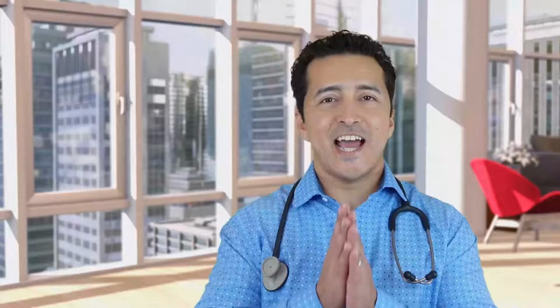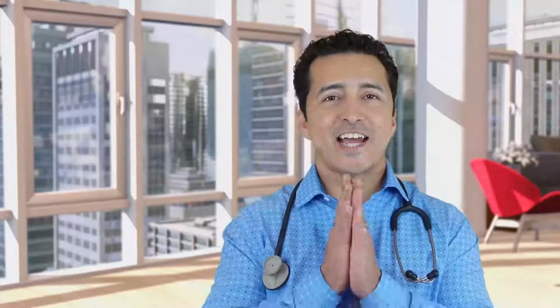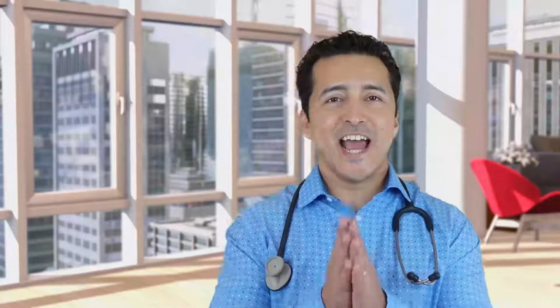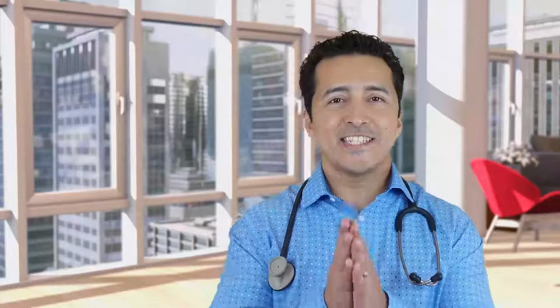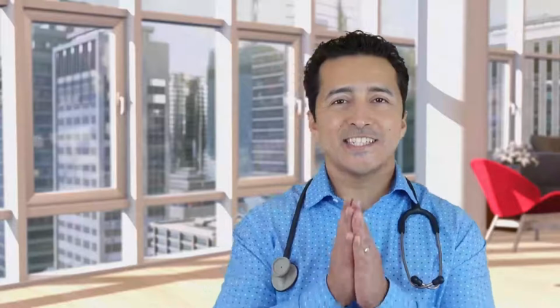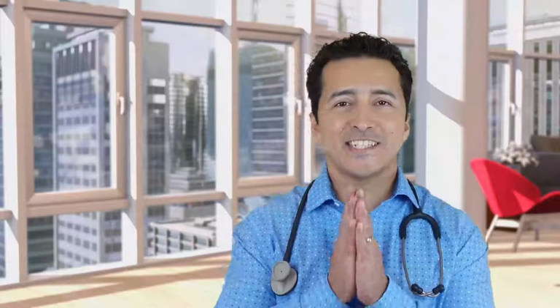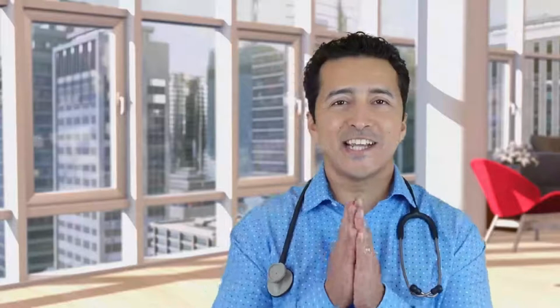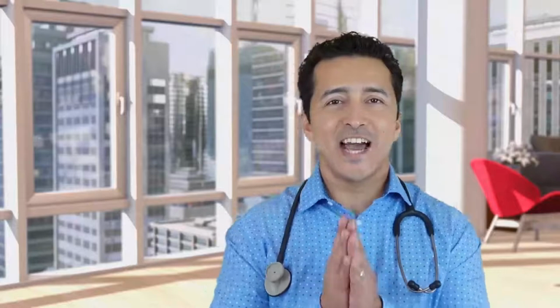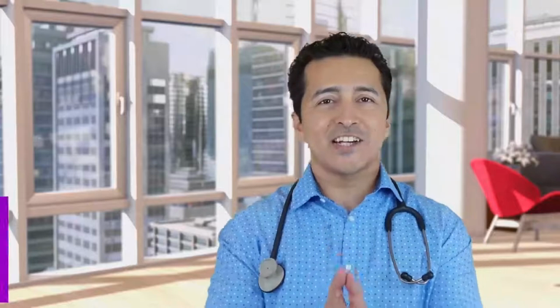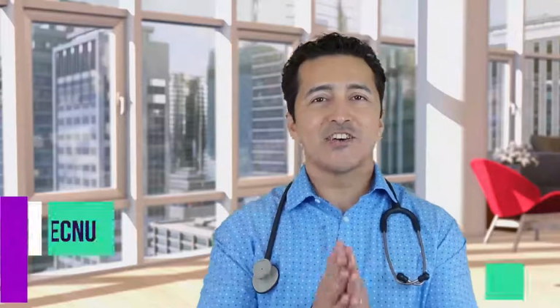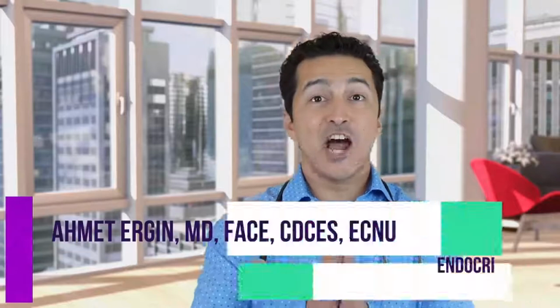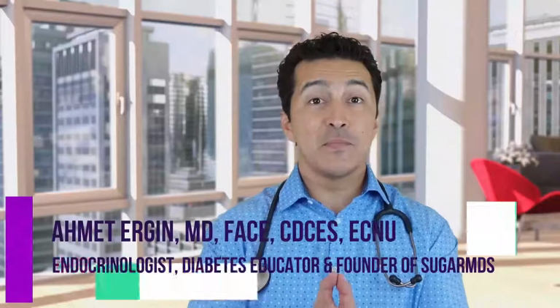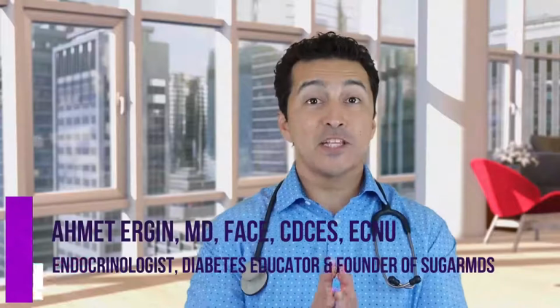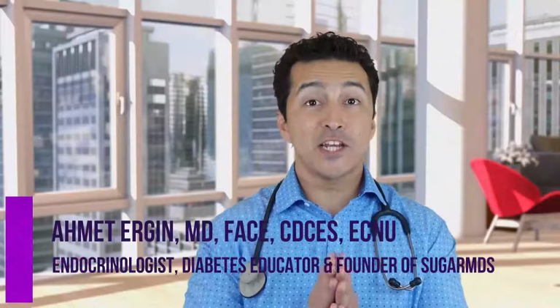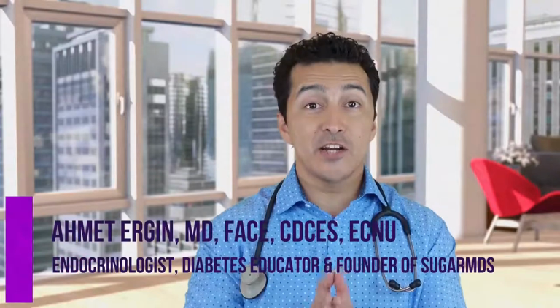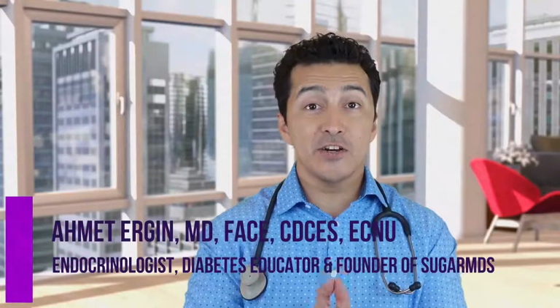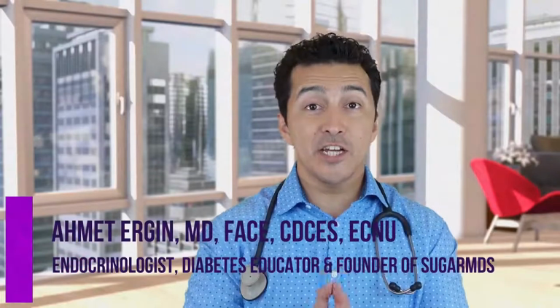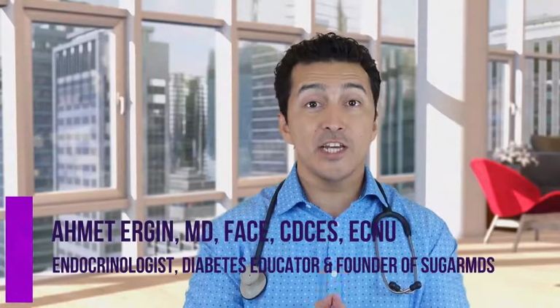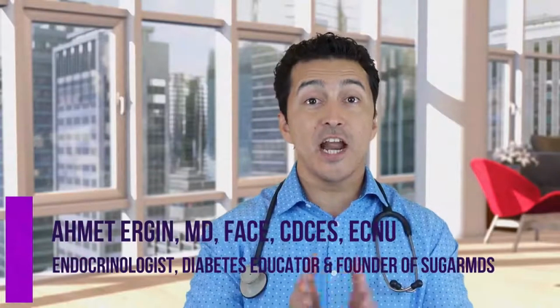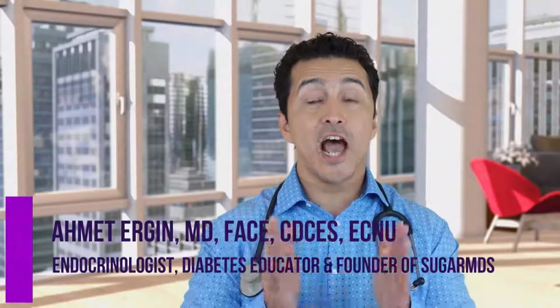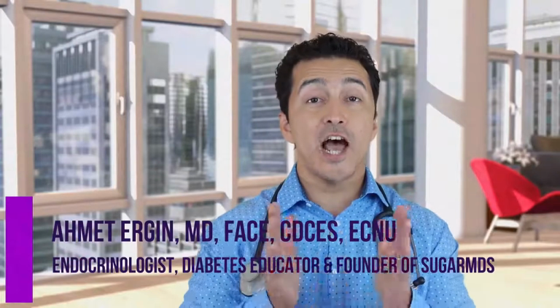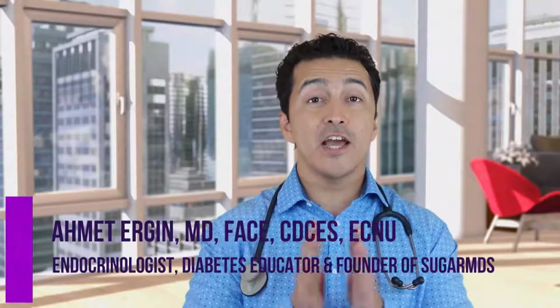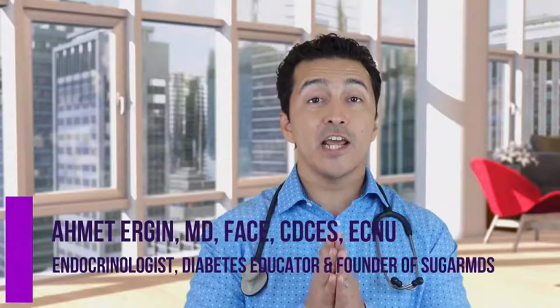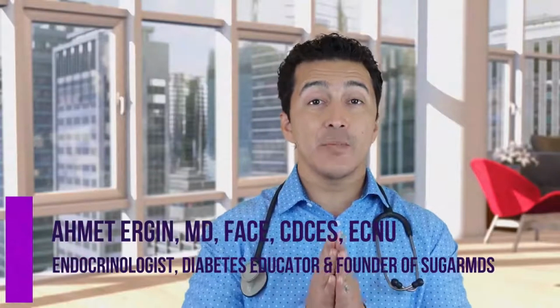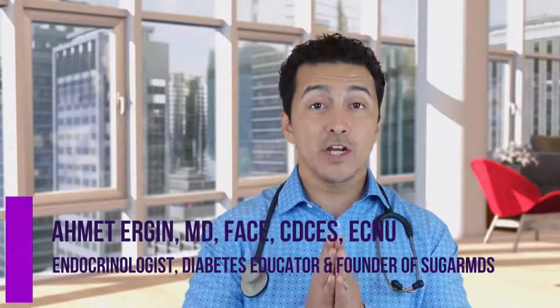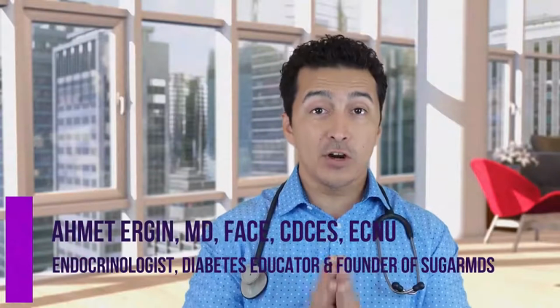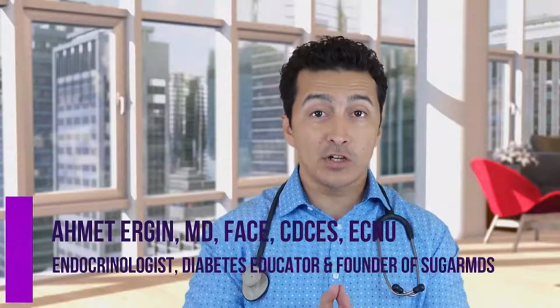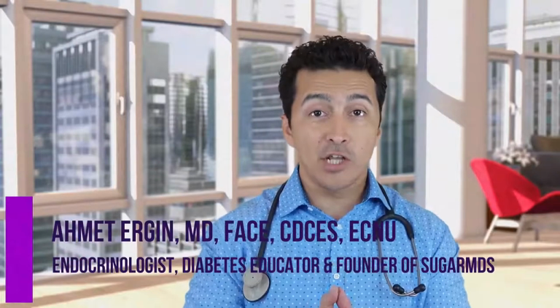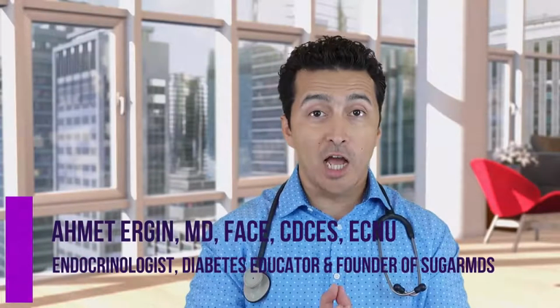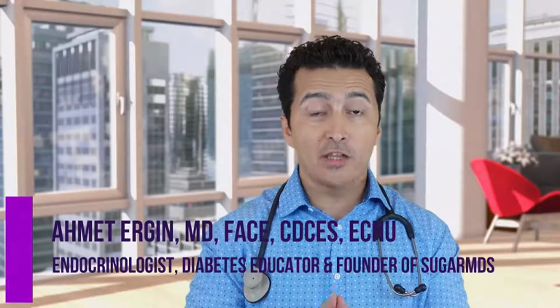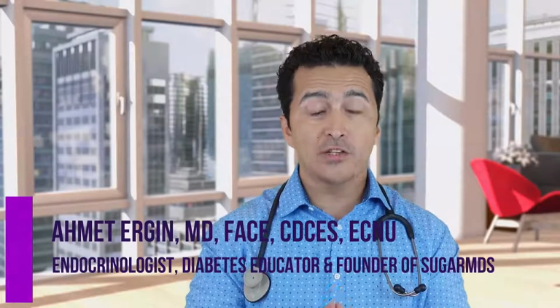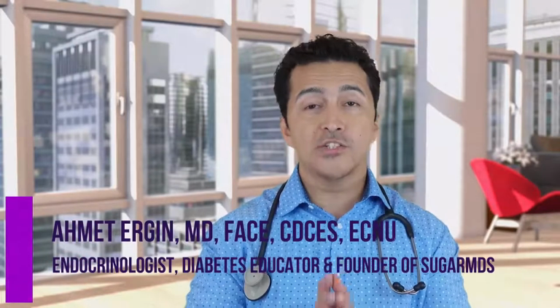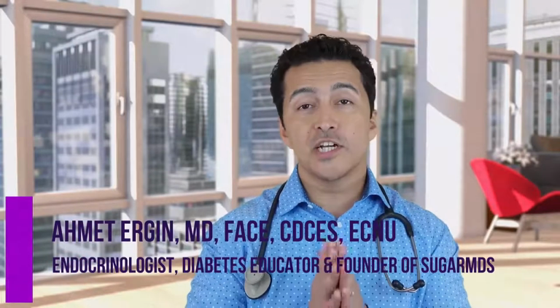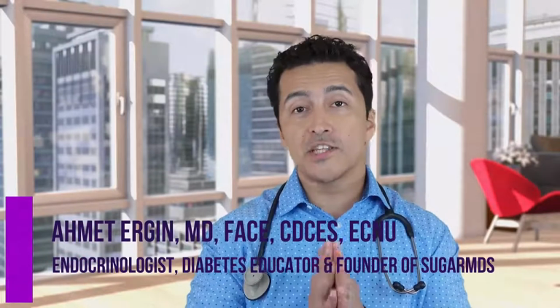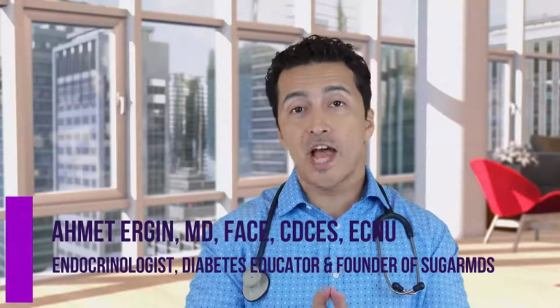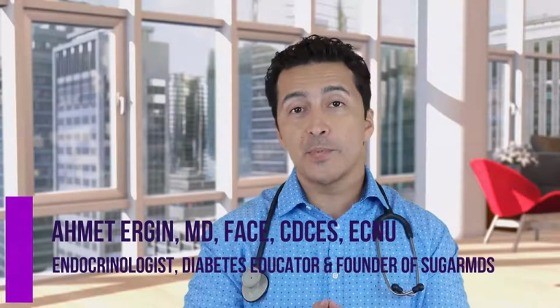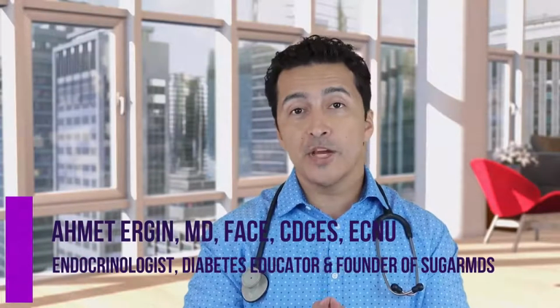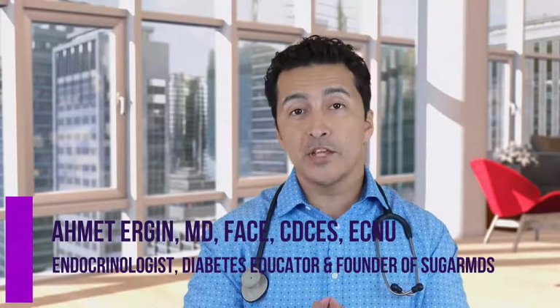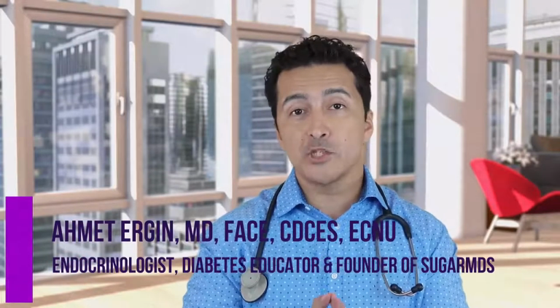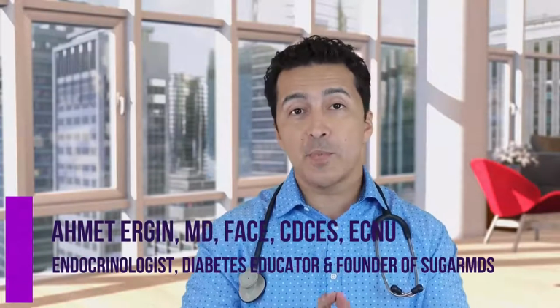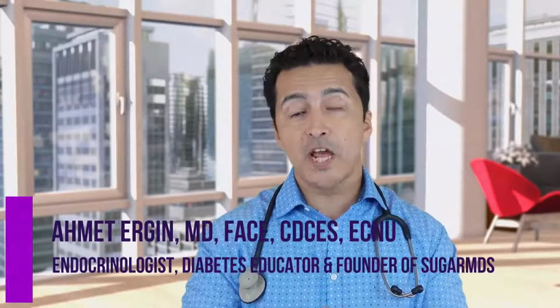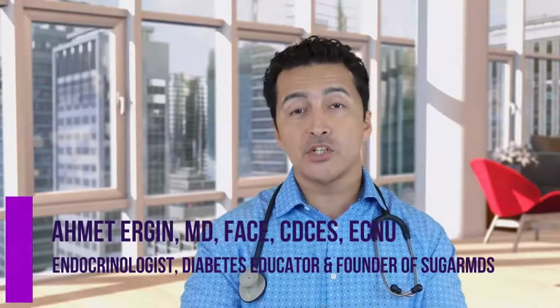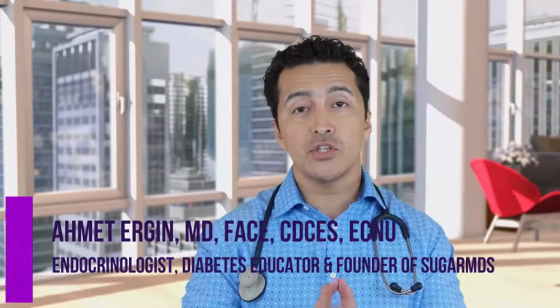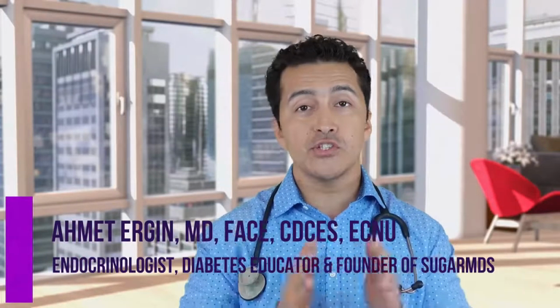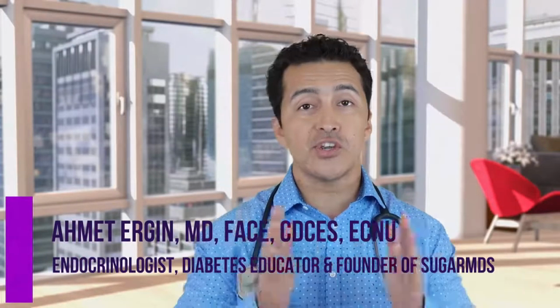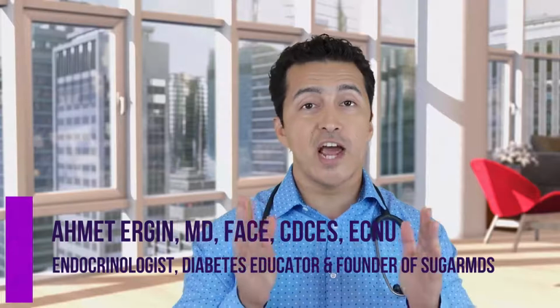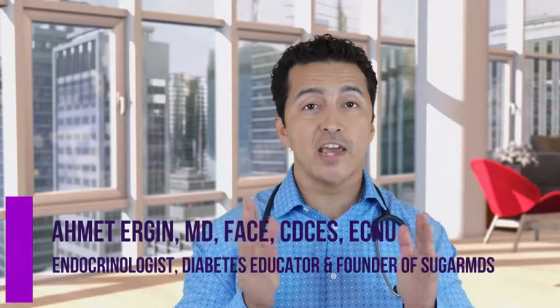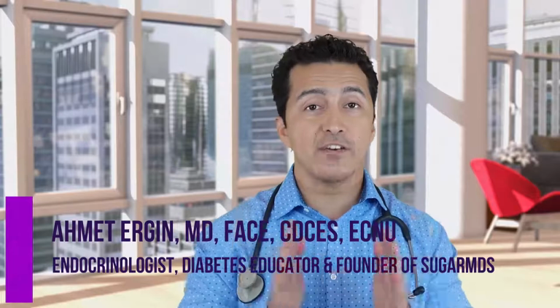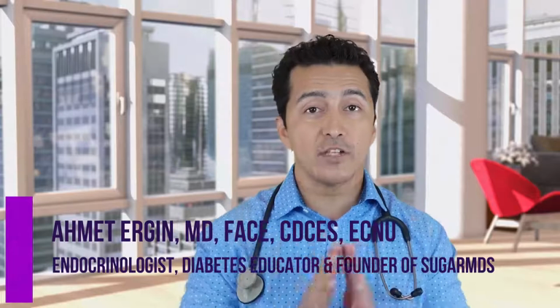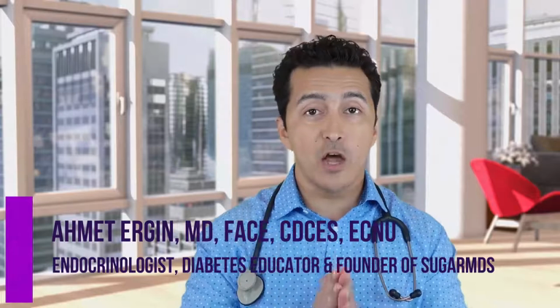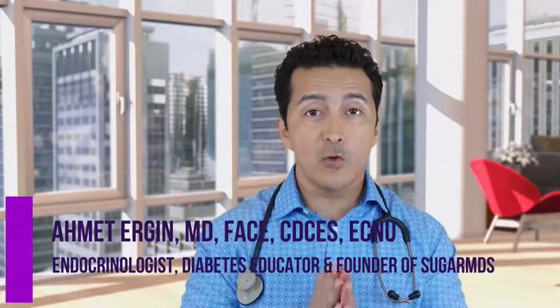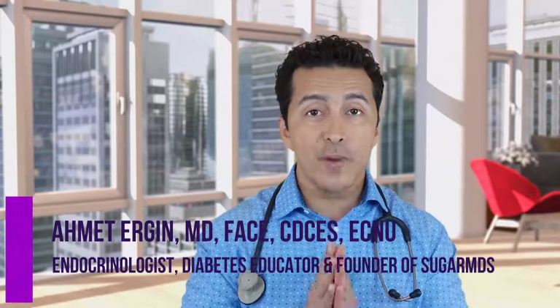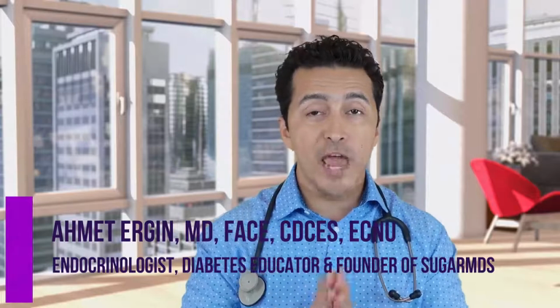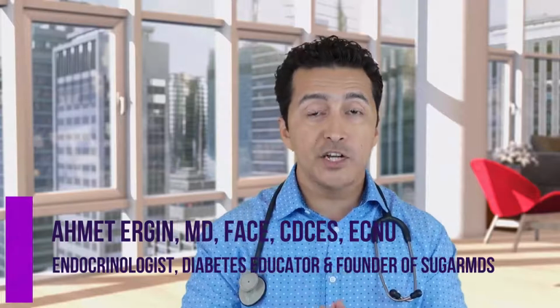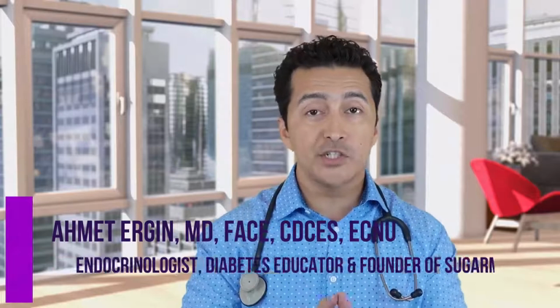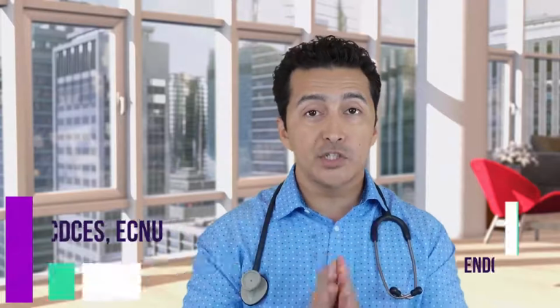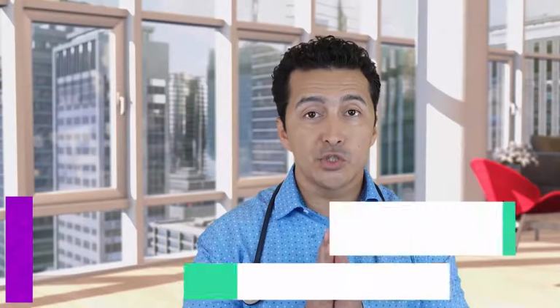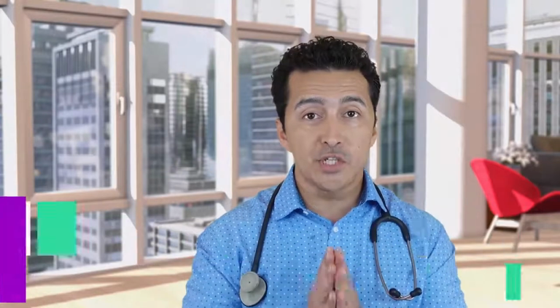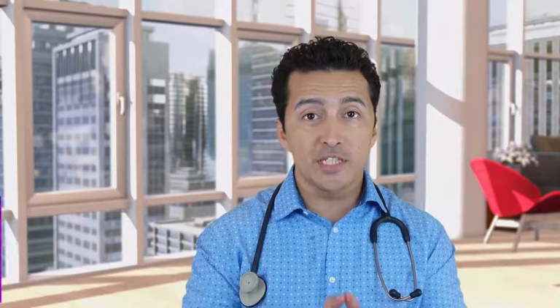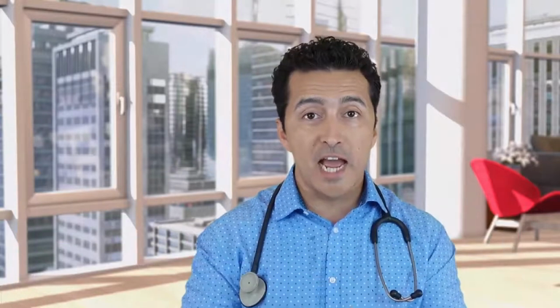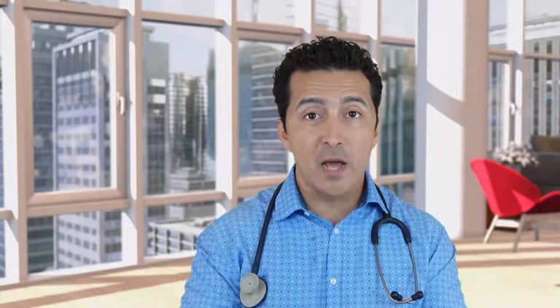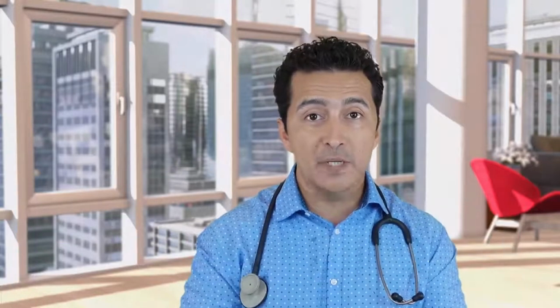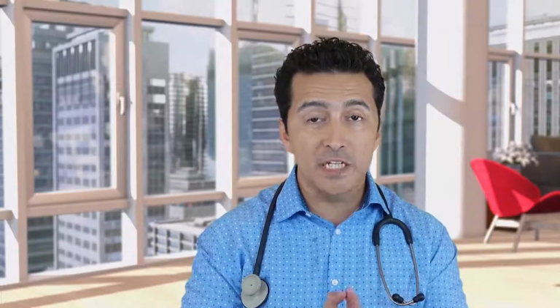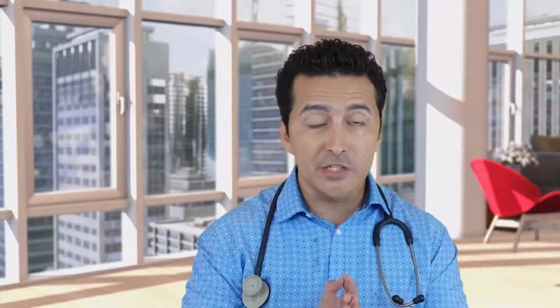Hi guys, this is Dr. Ahmet Ergin. I am an endocrinologist and a diabetes specialist. I have a lot of passion to treat diabetes.